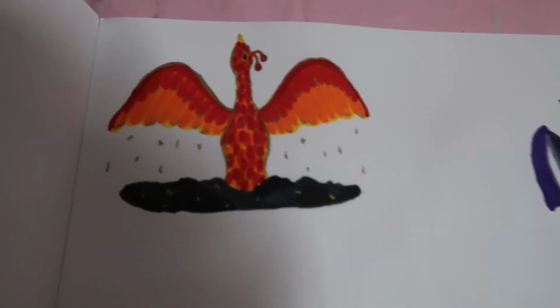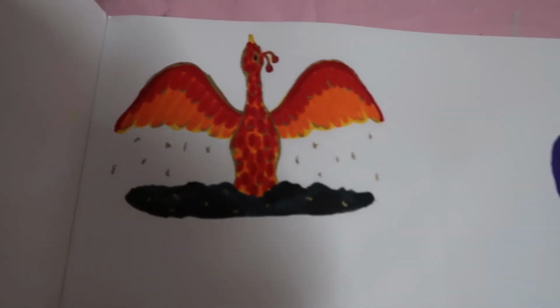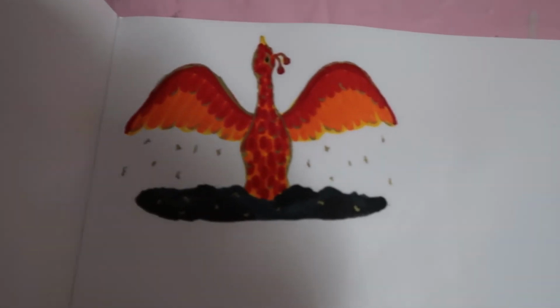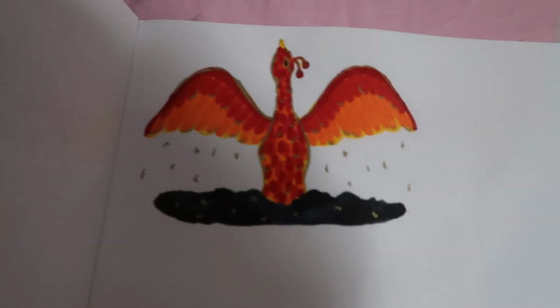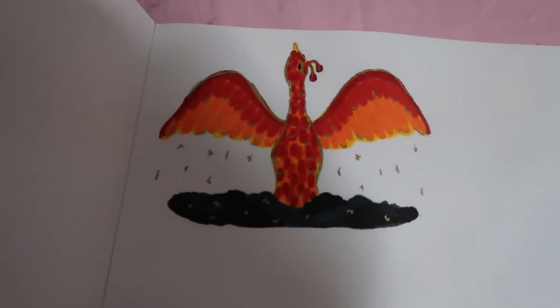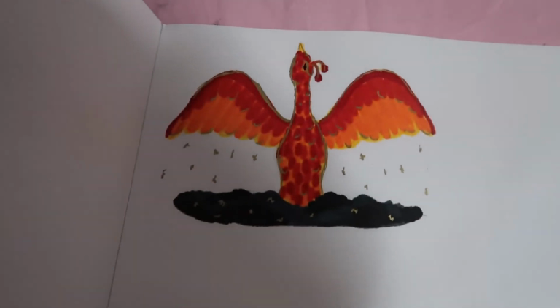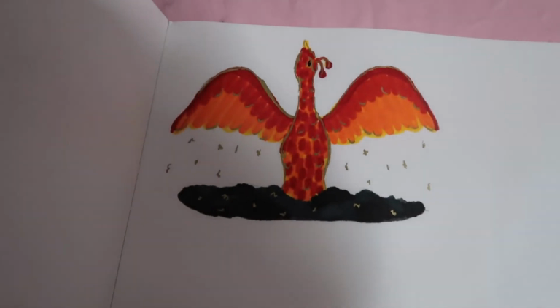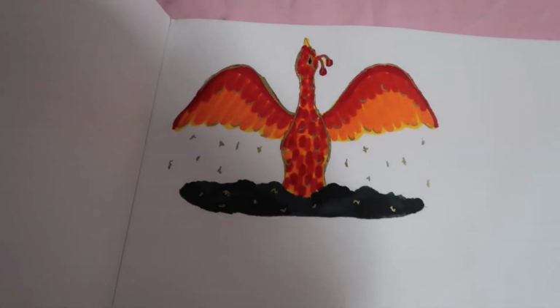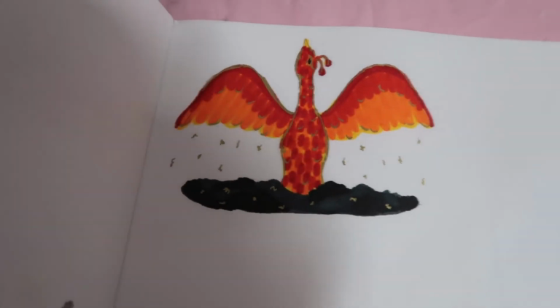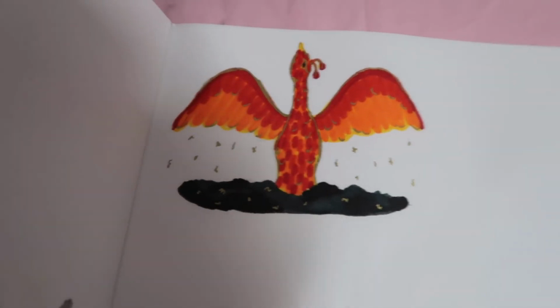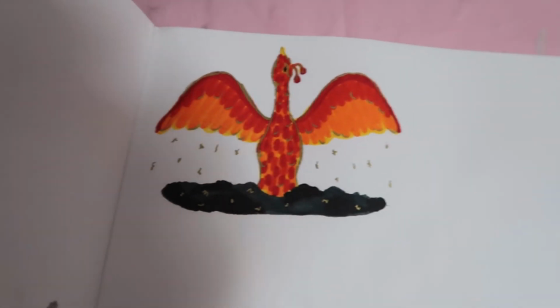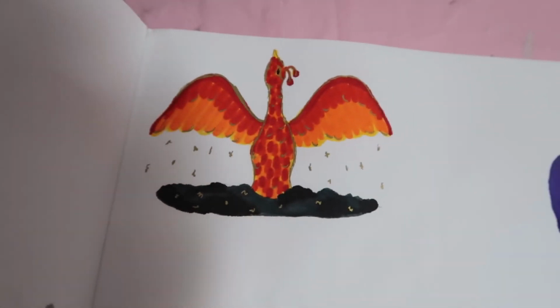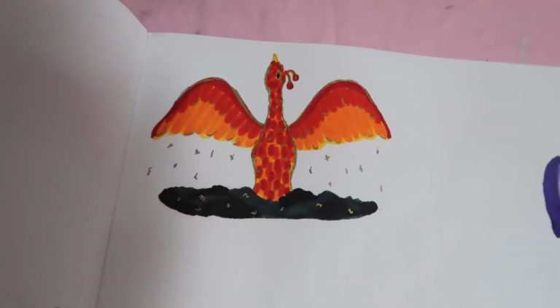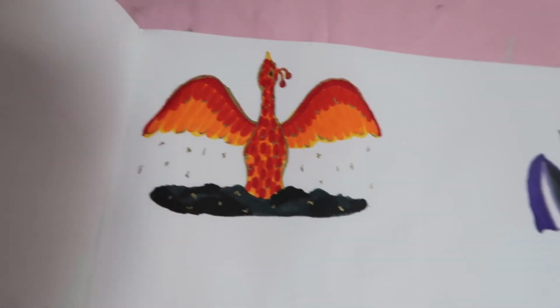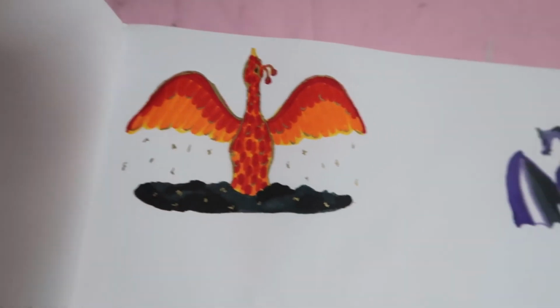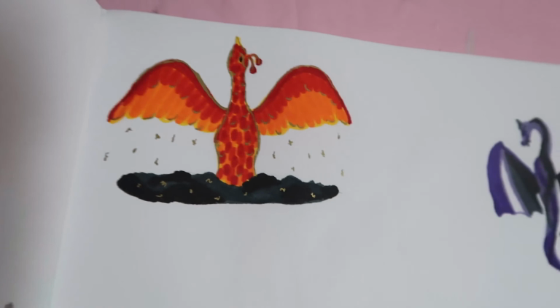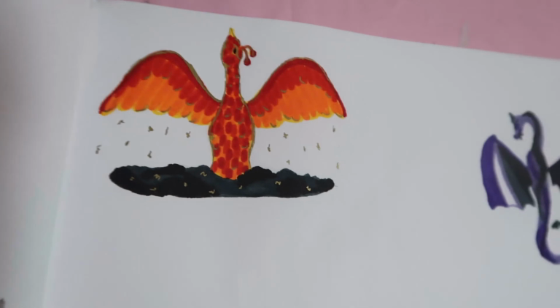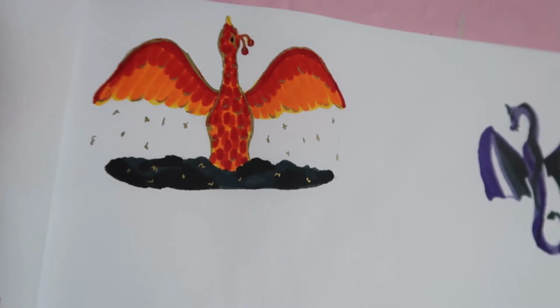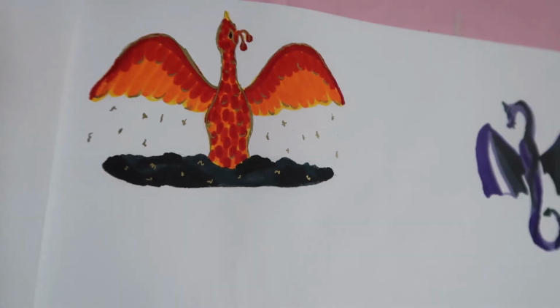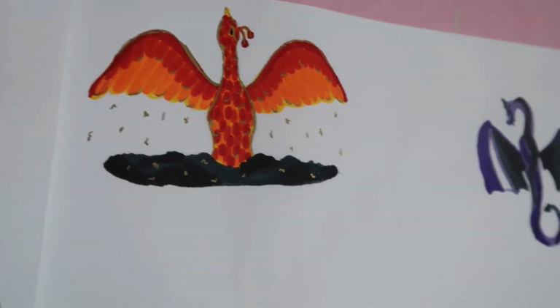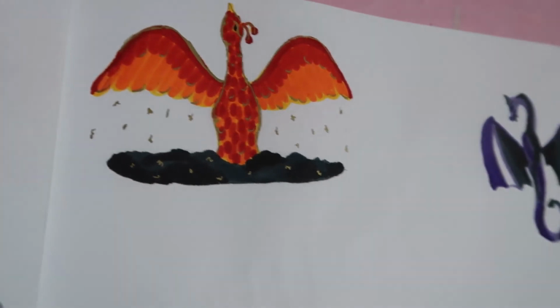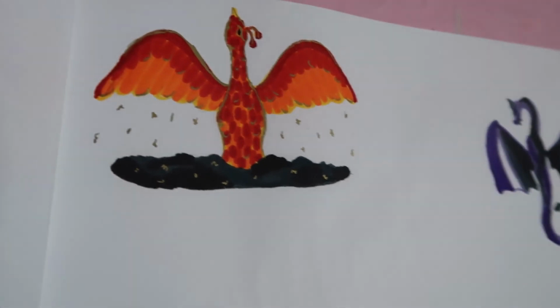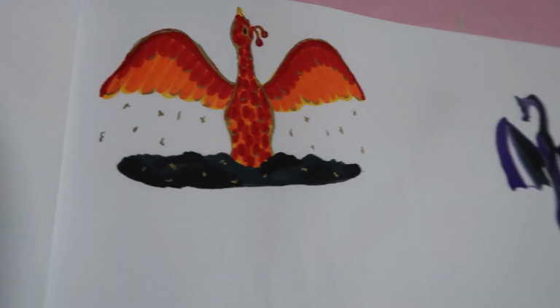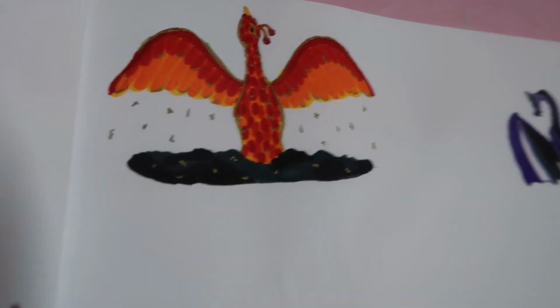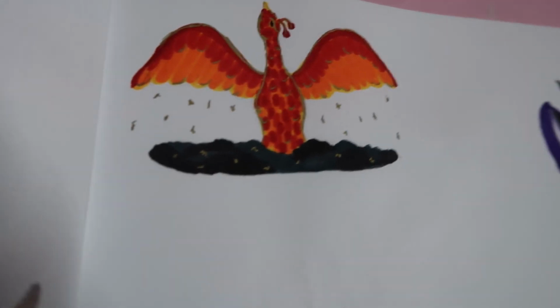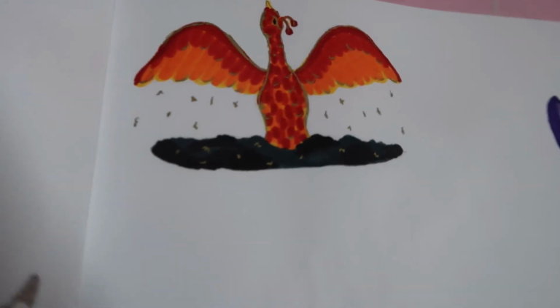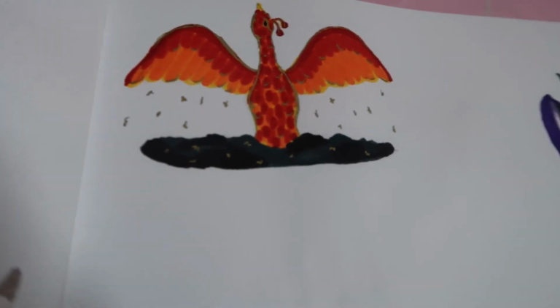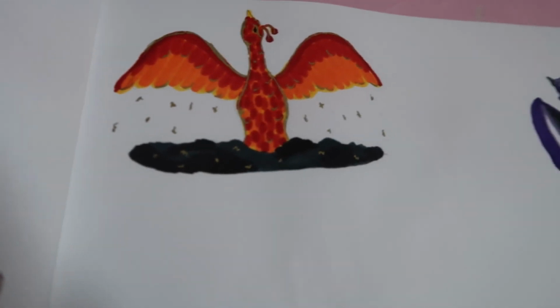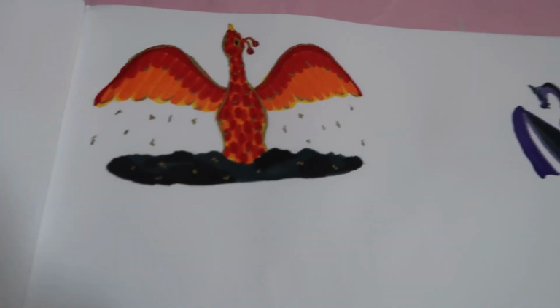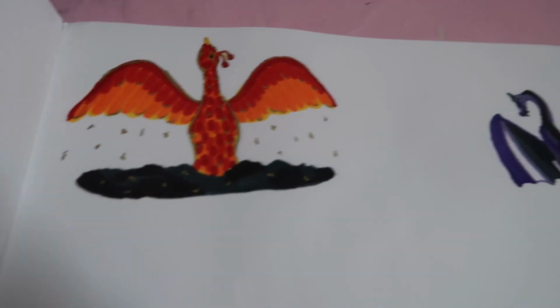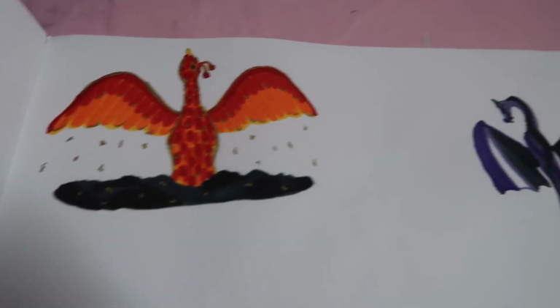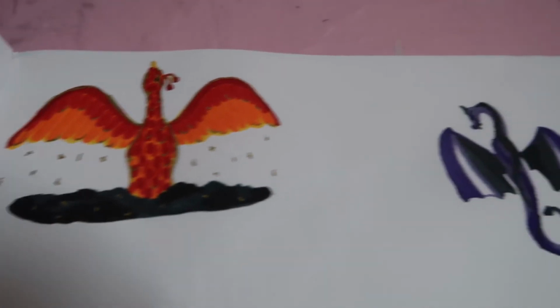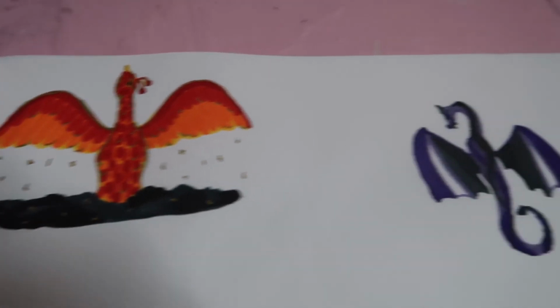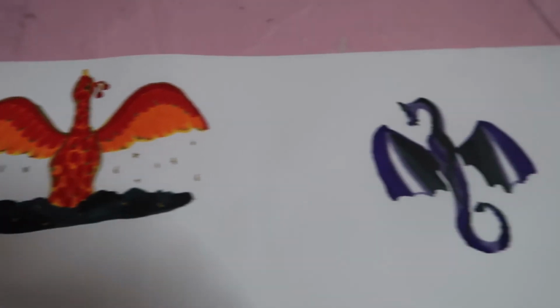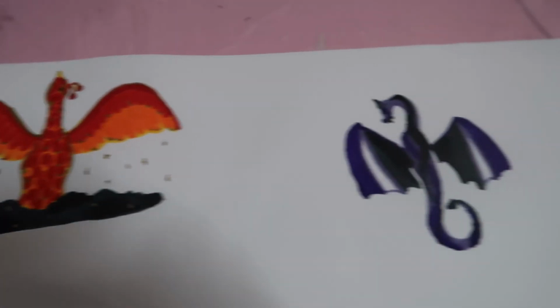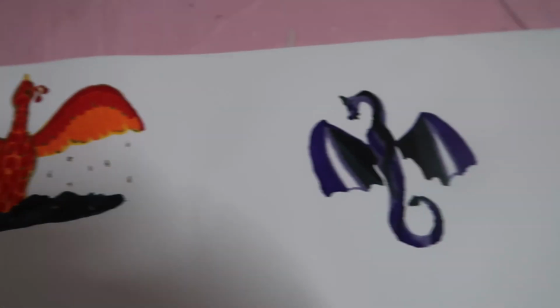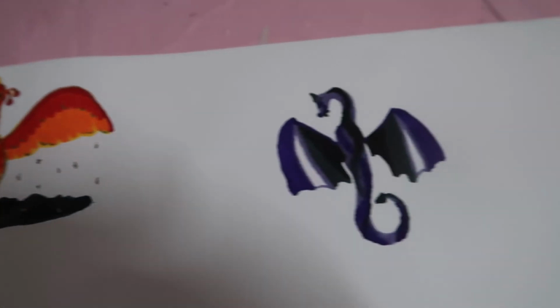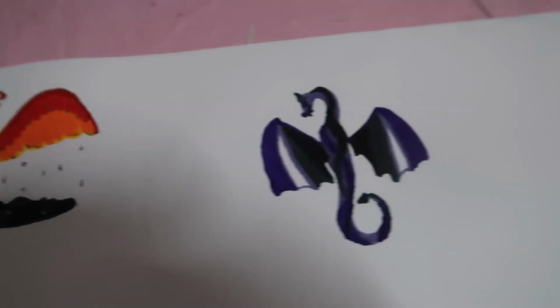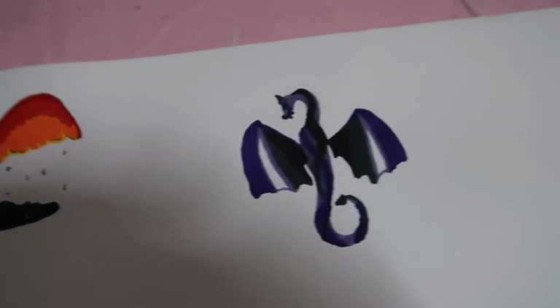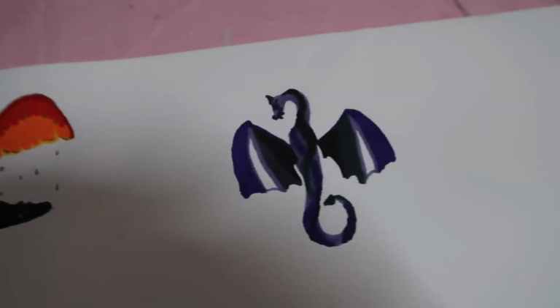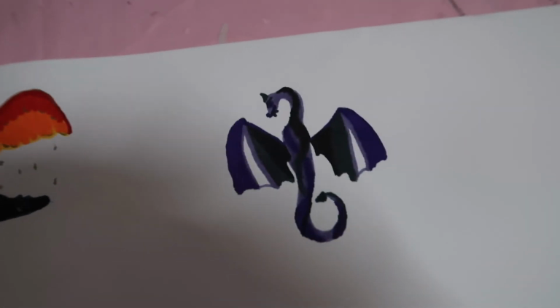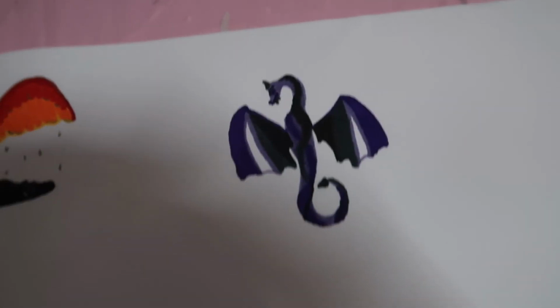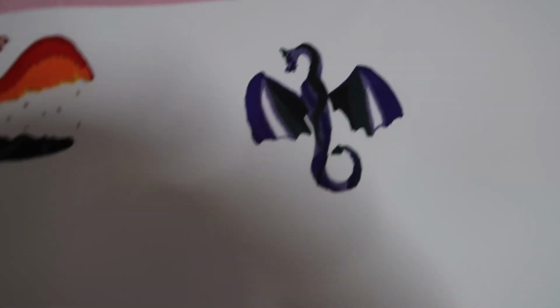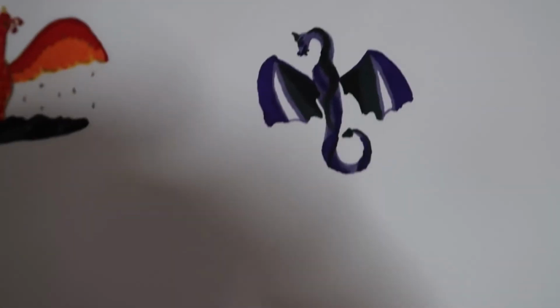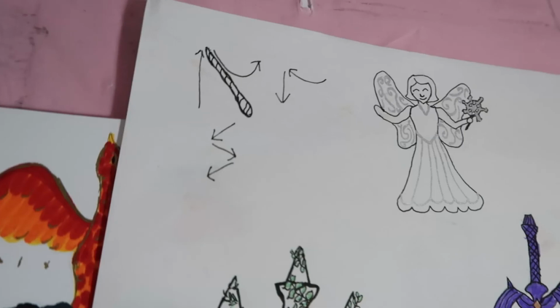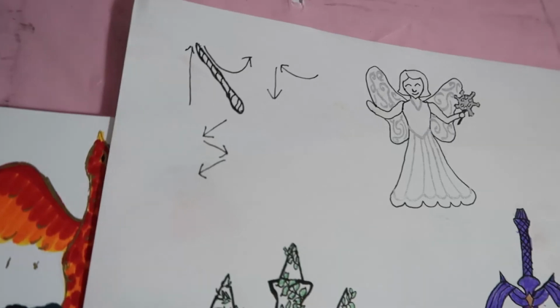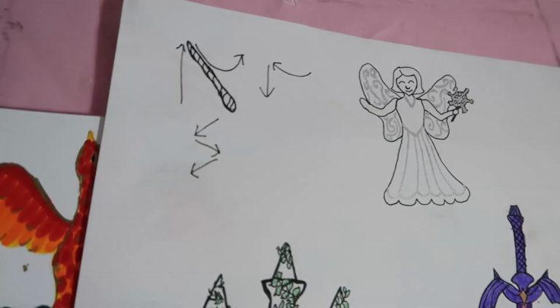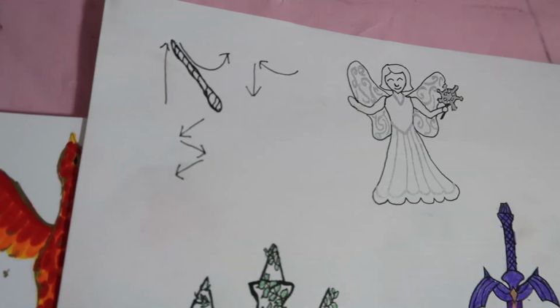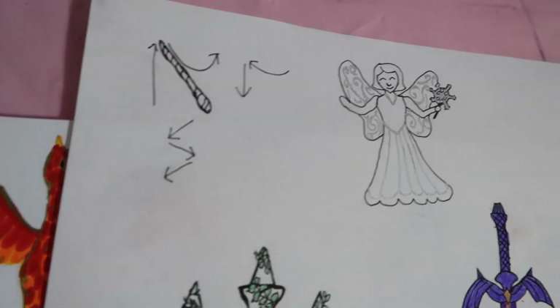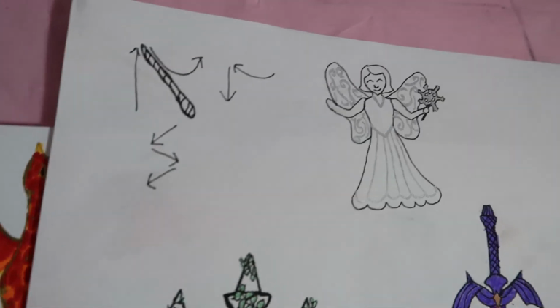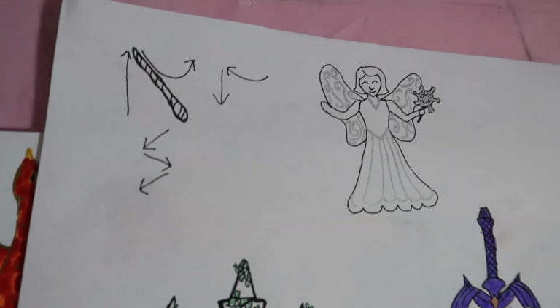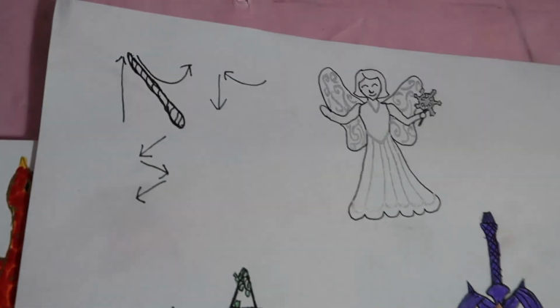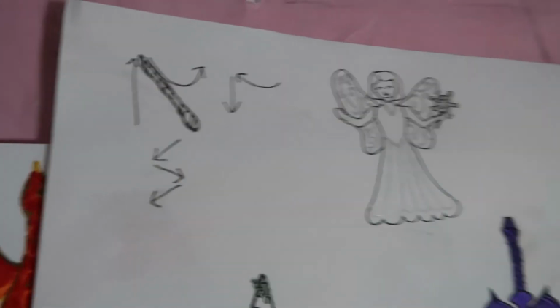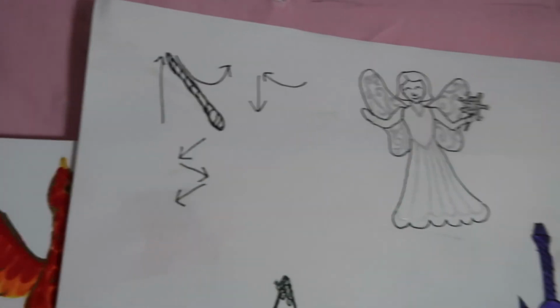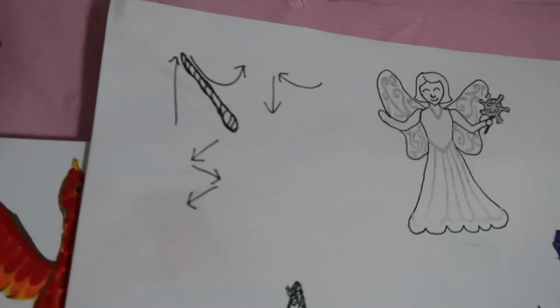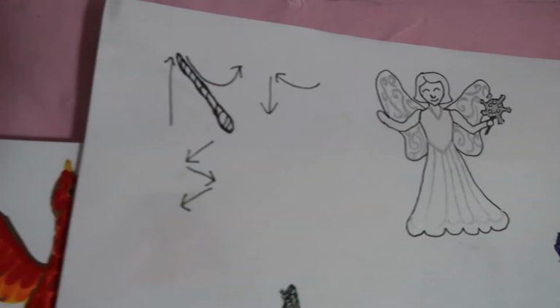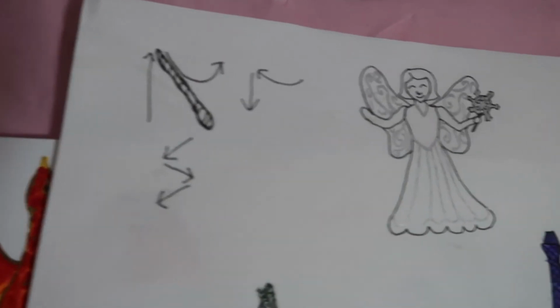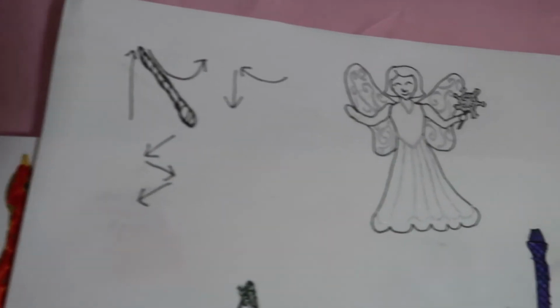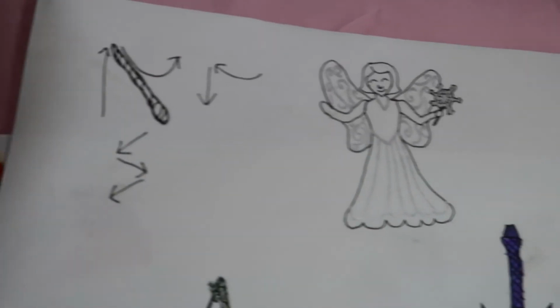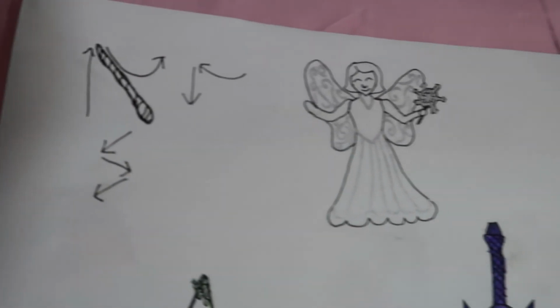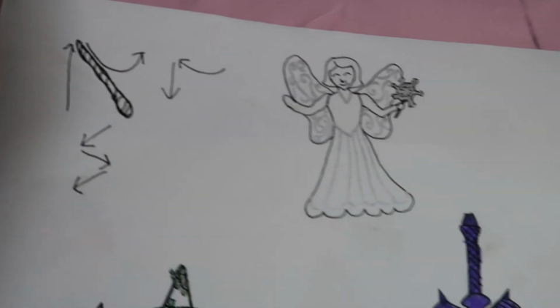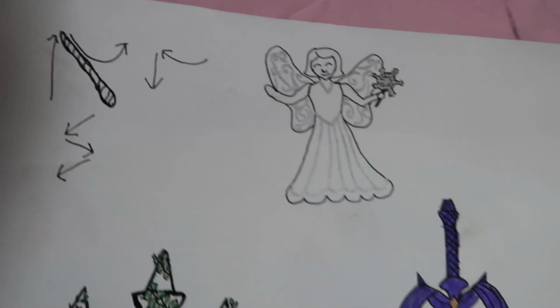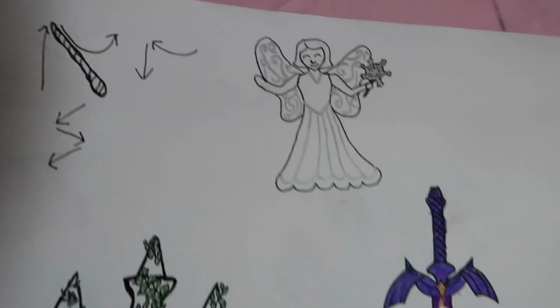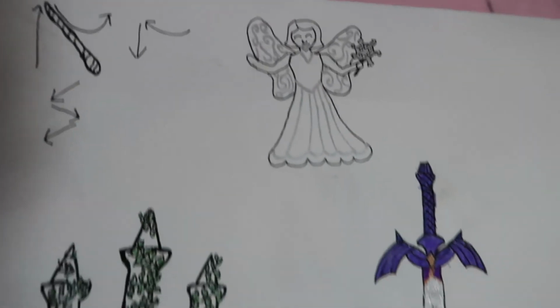So those are my pieces. Thank you so much for watching. I'll see you in the next video. Bye!